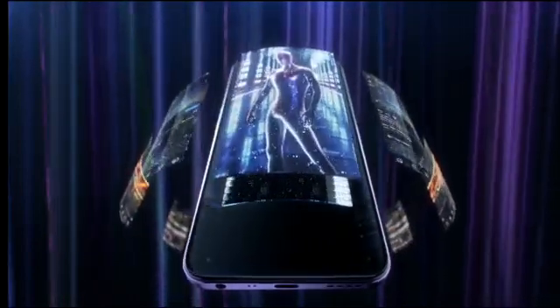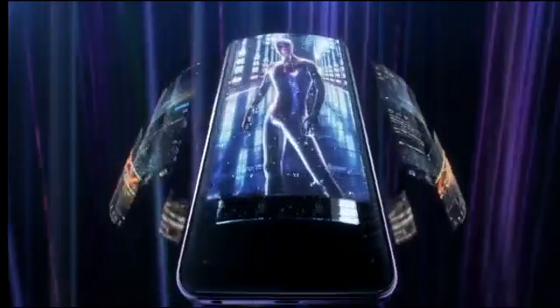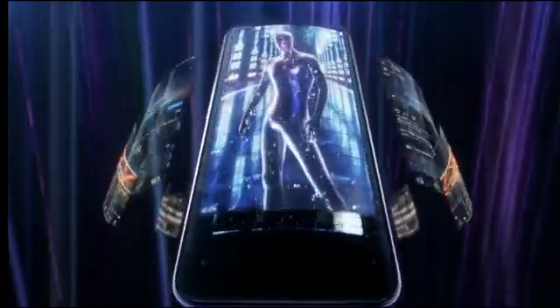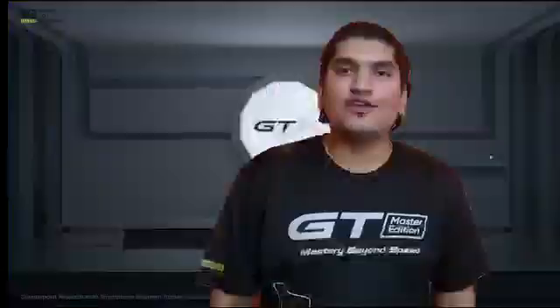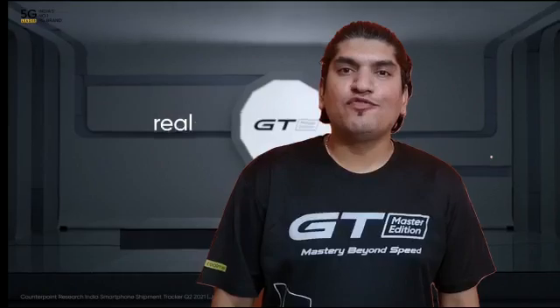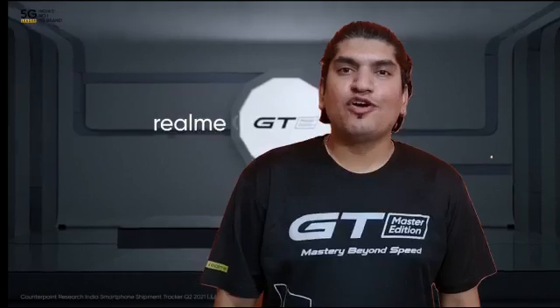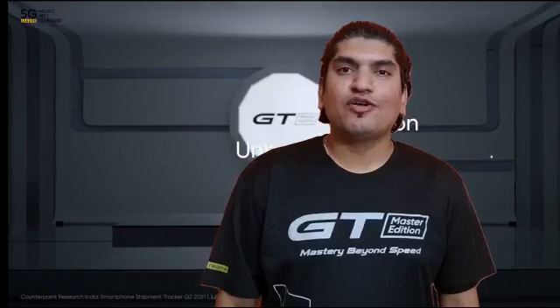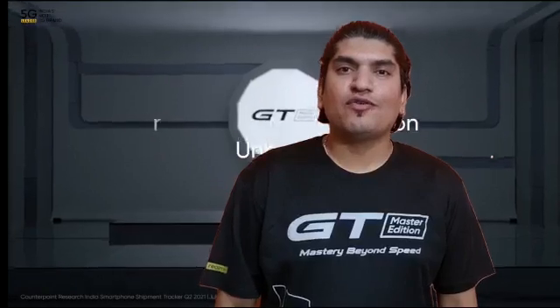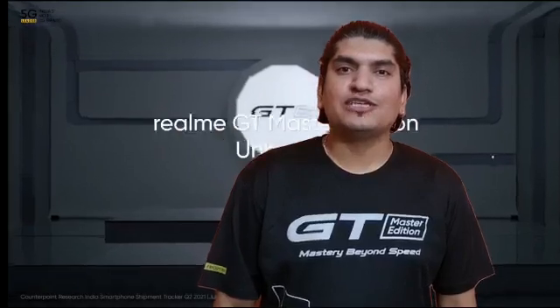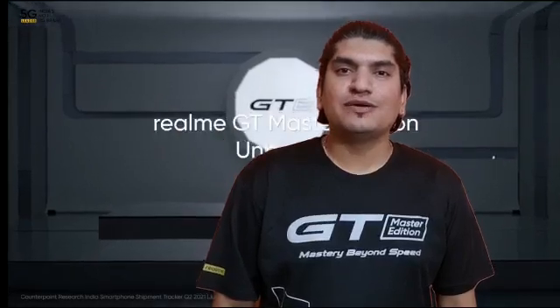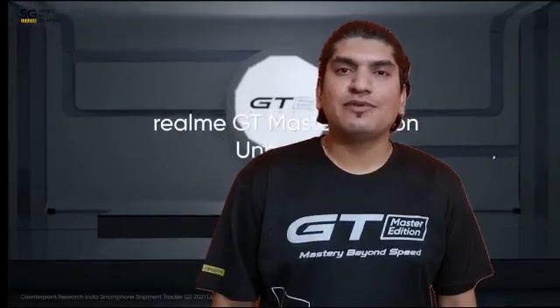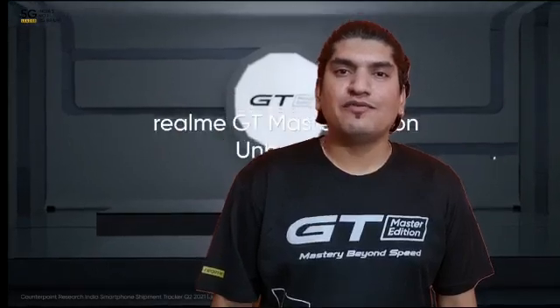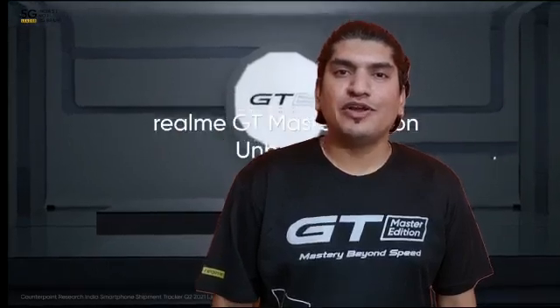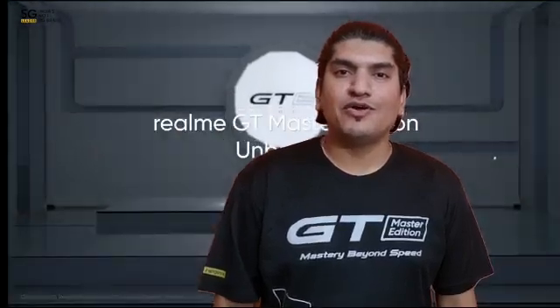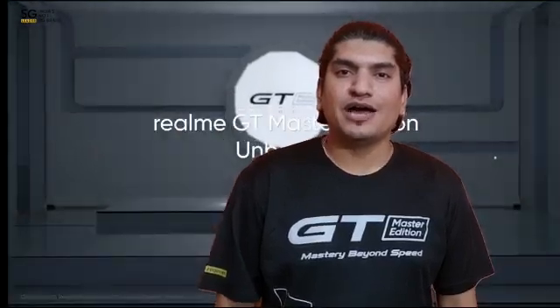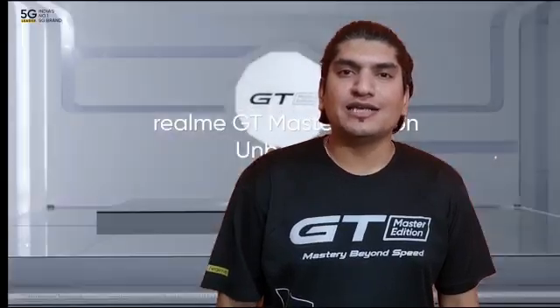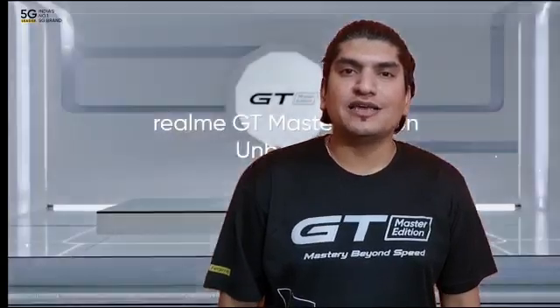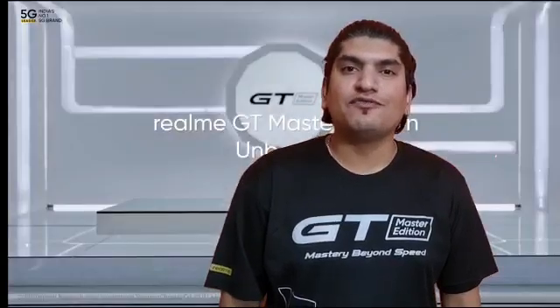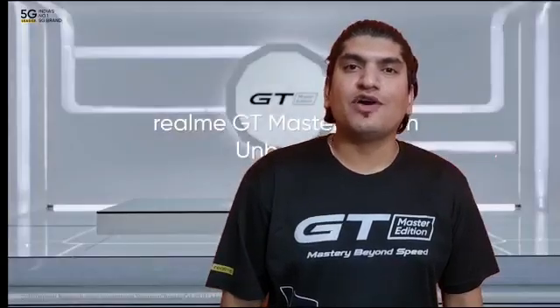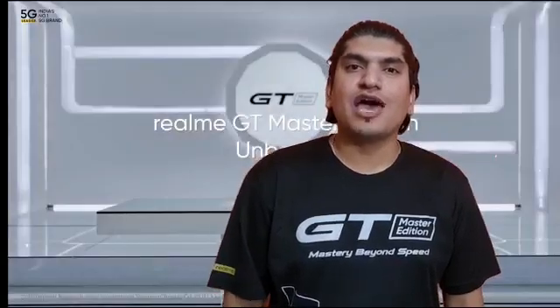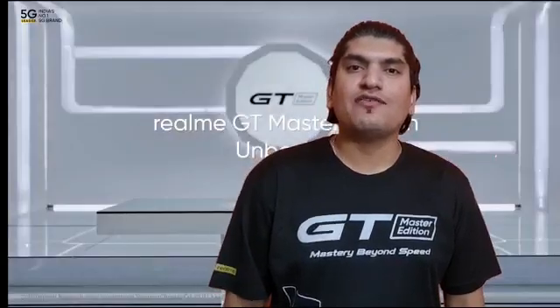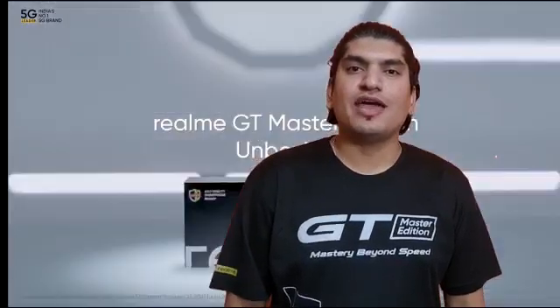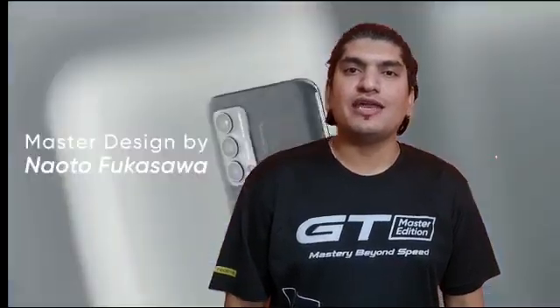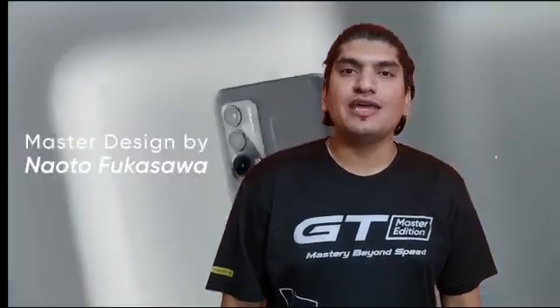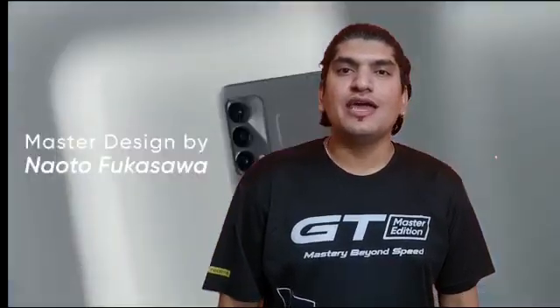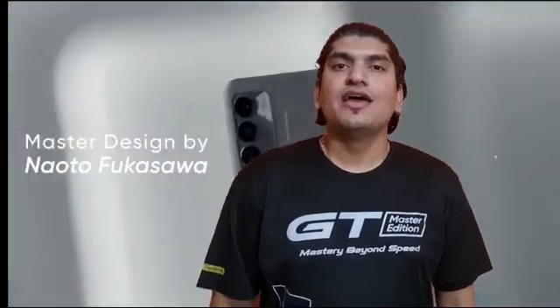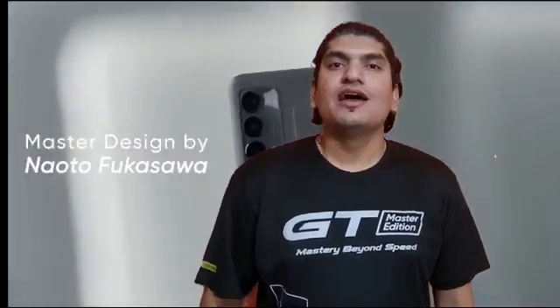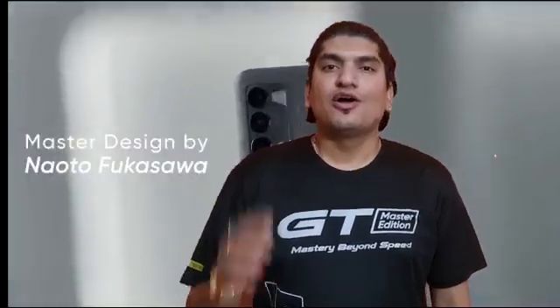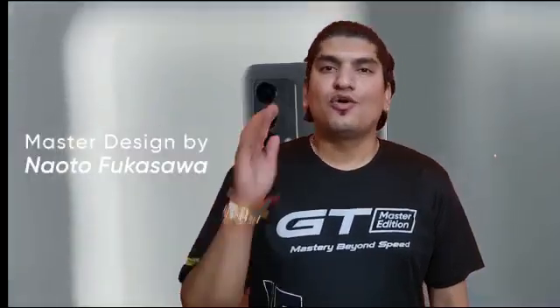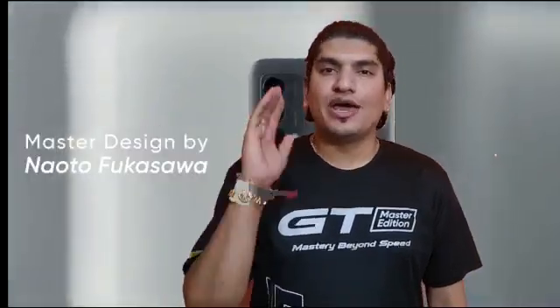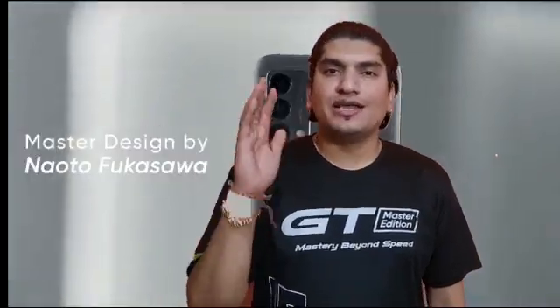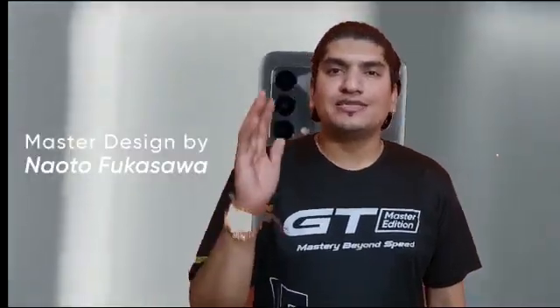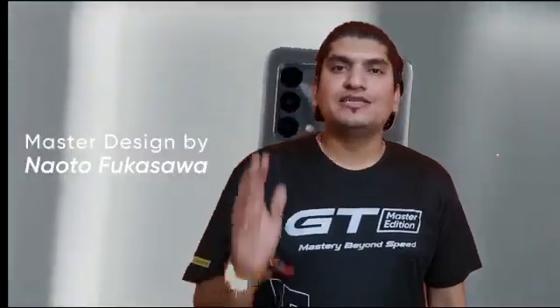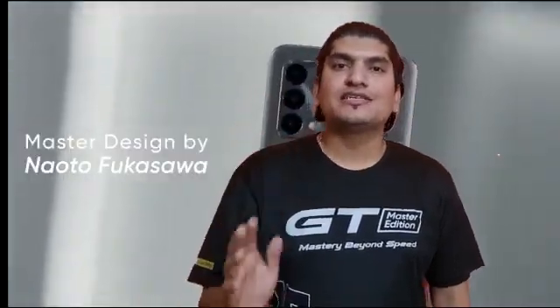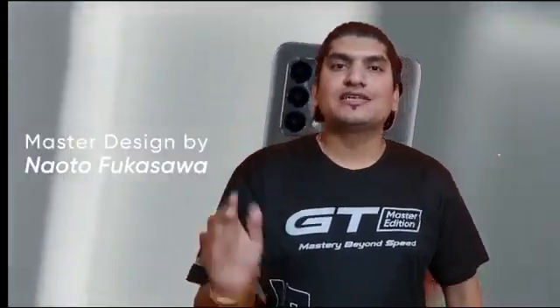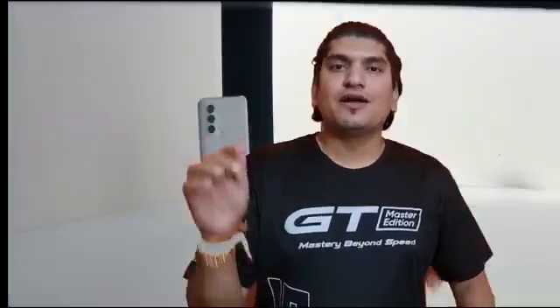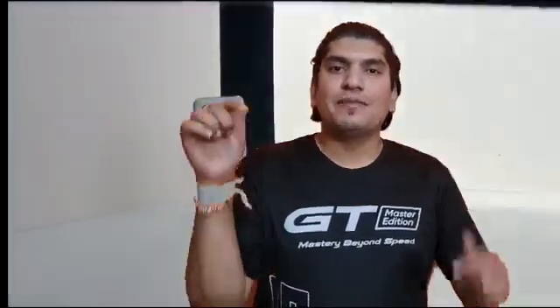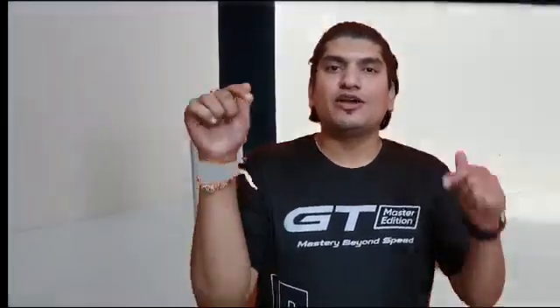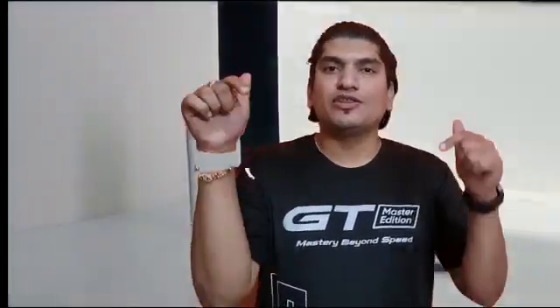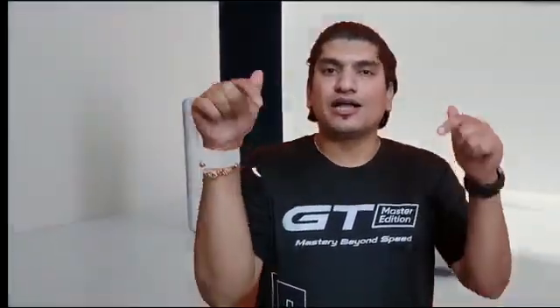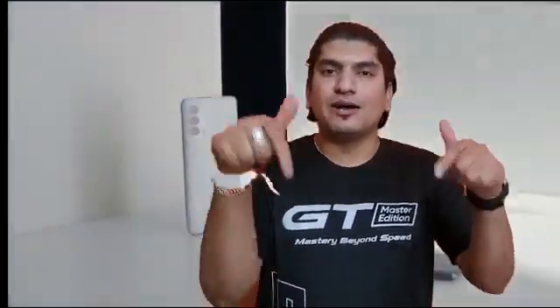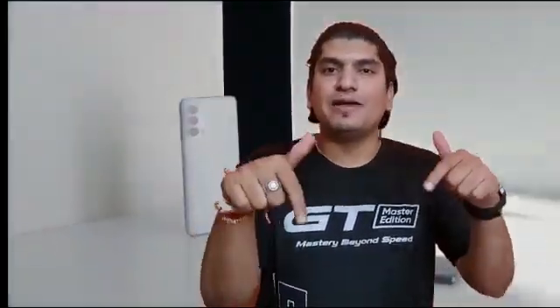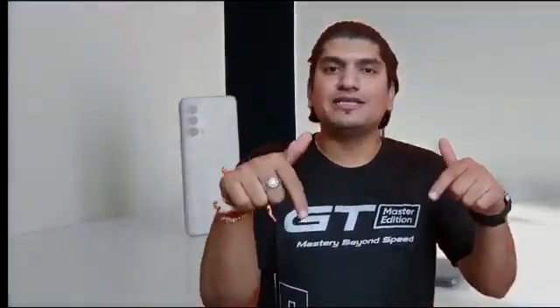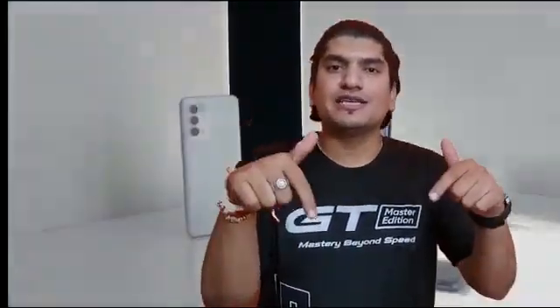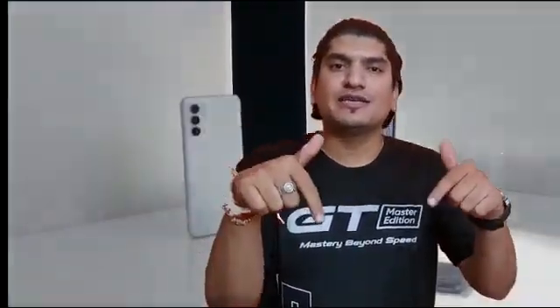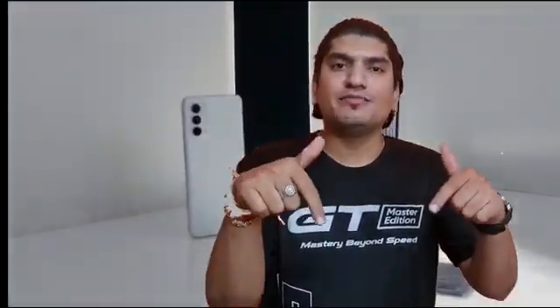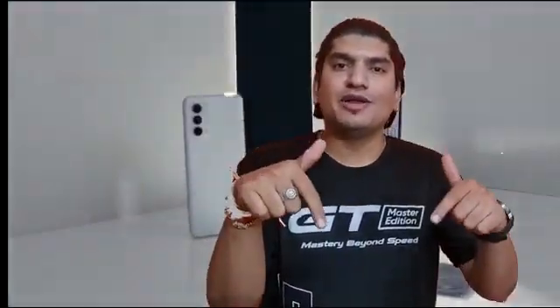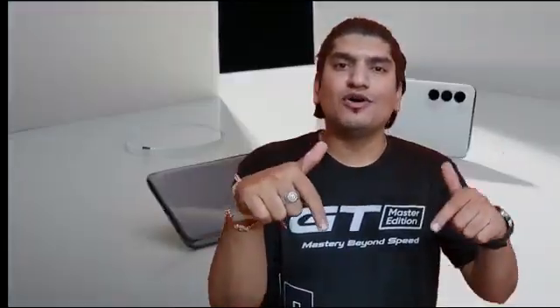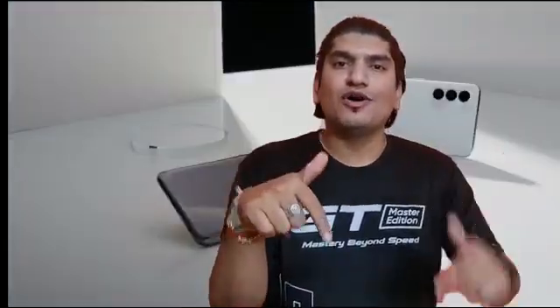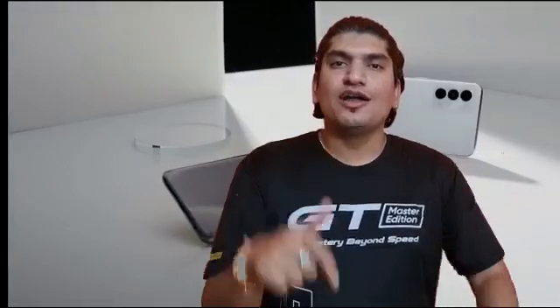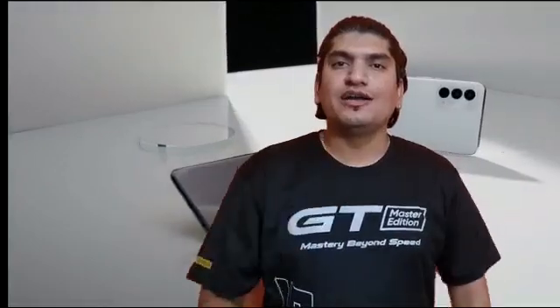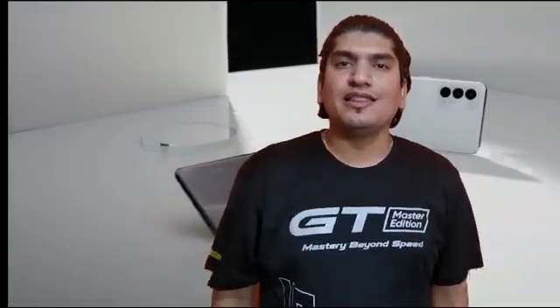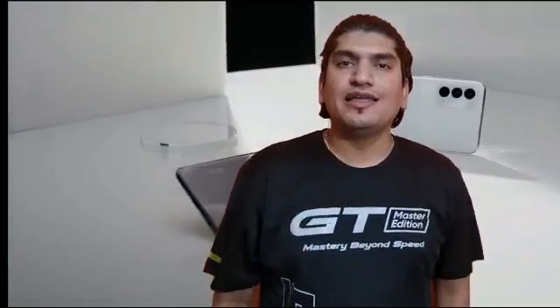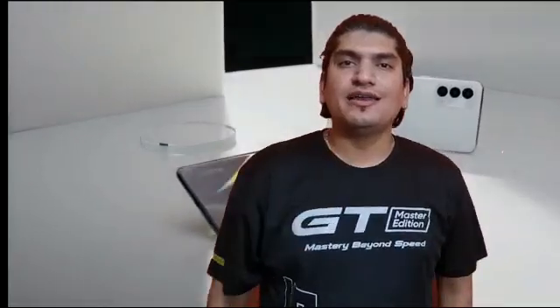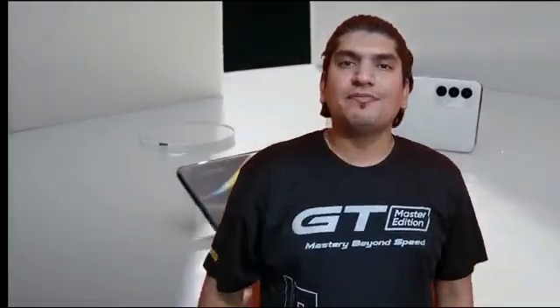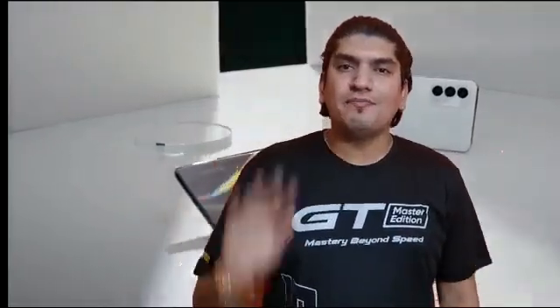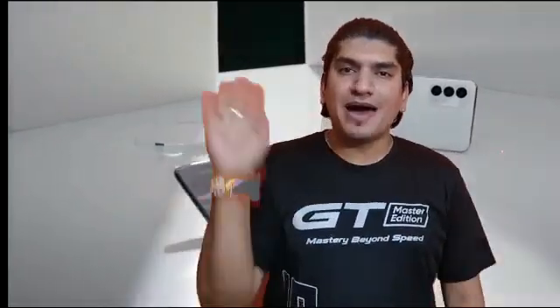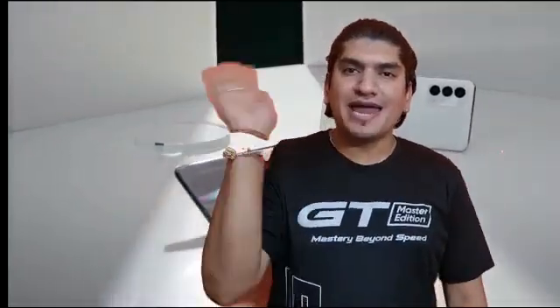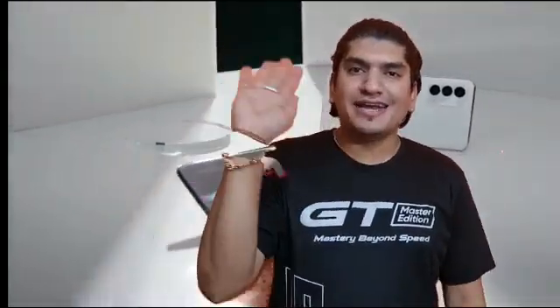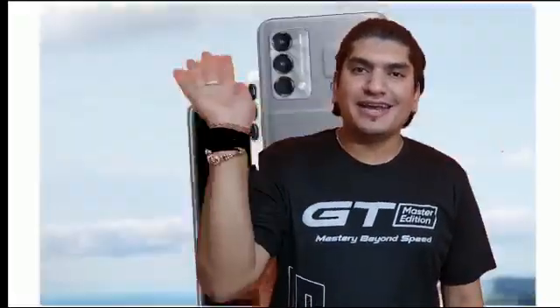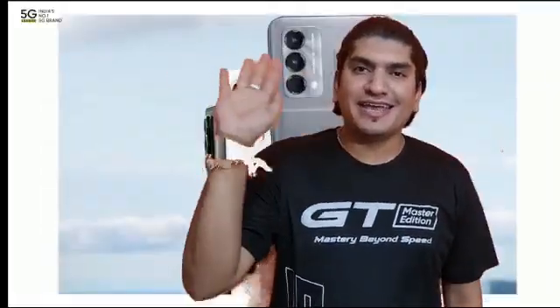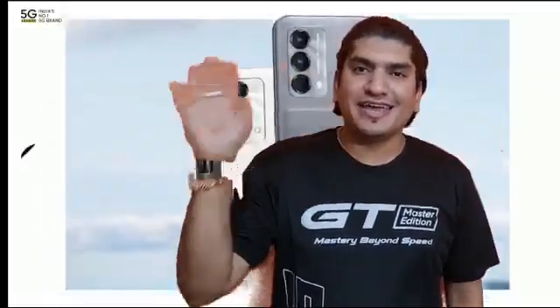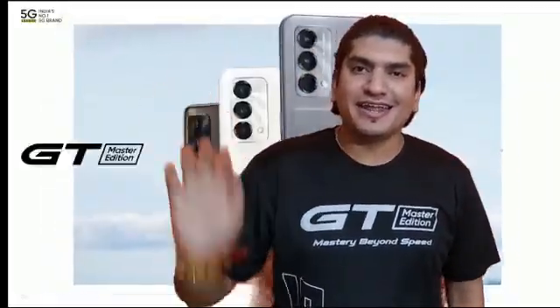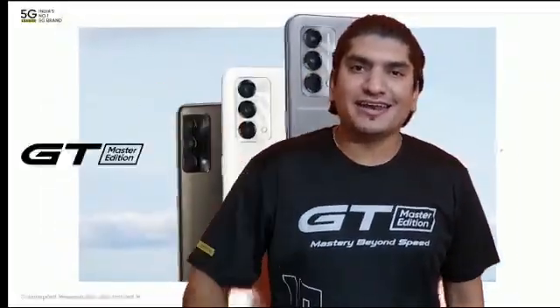Thank you for watching my video, guys. If you have any queries, just comment in the comment section below. Till then, bye, take care.